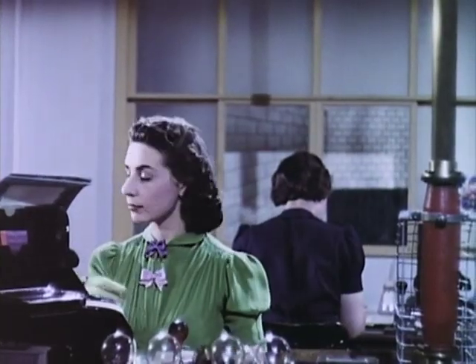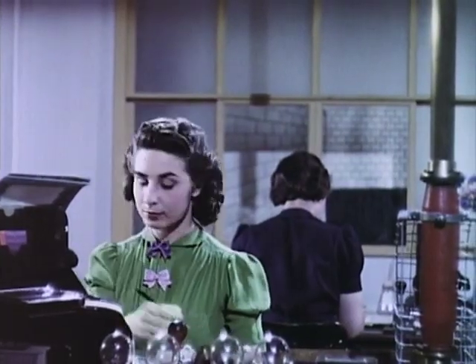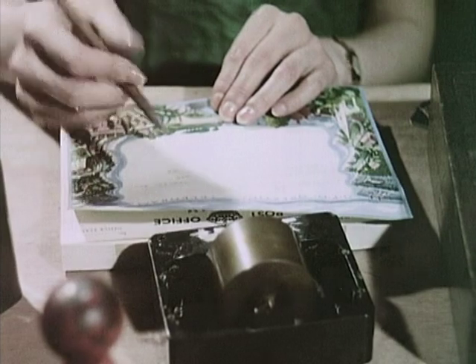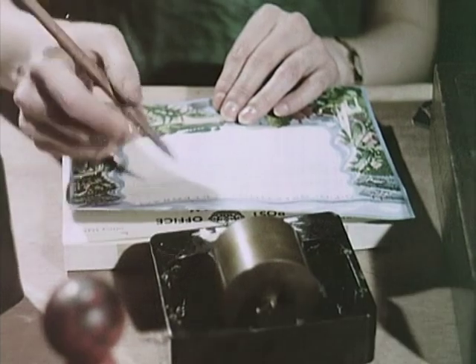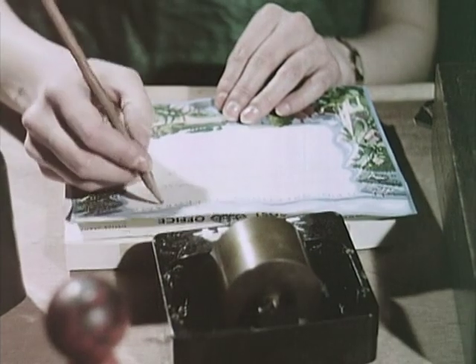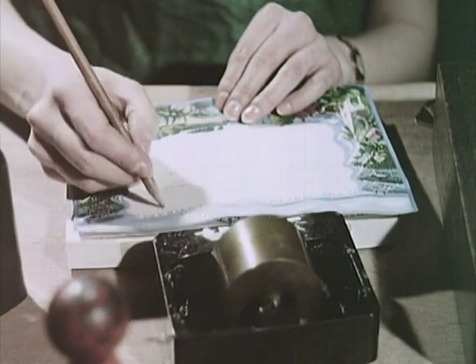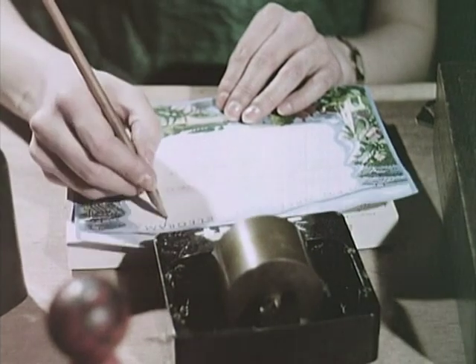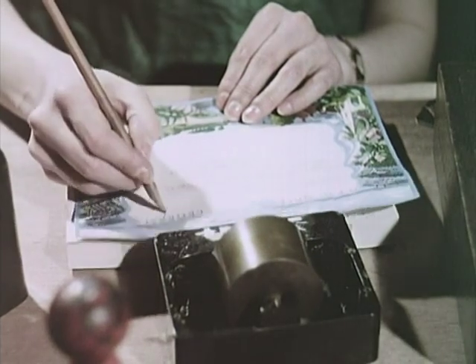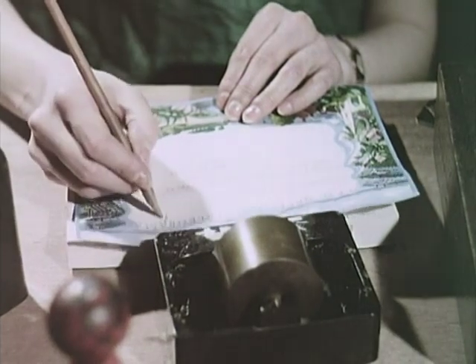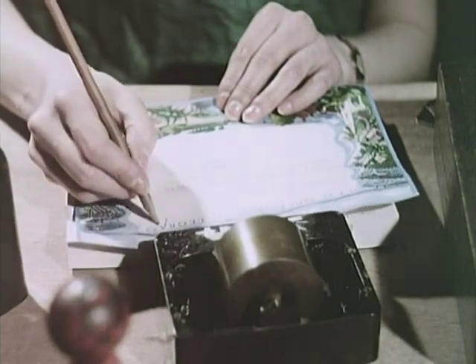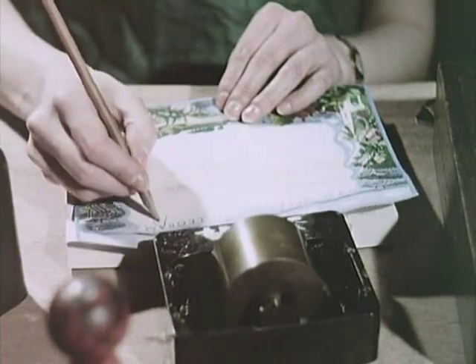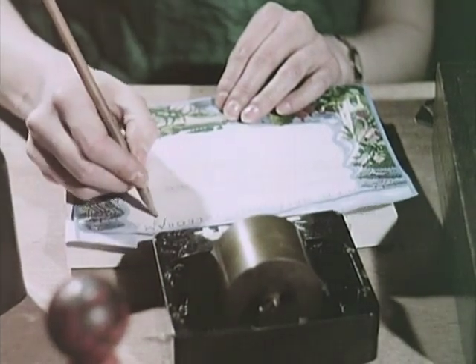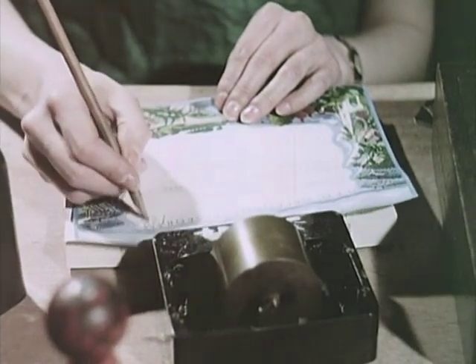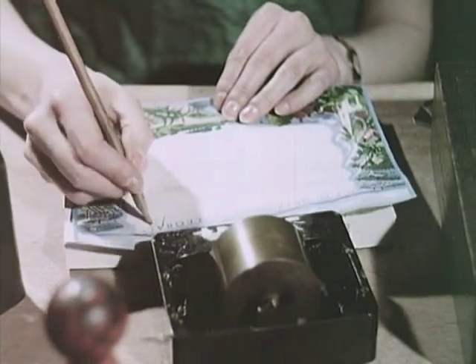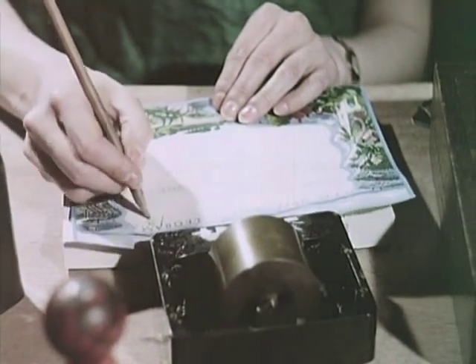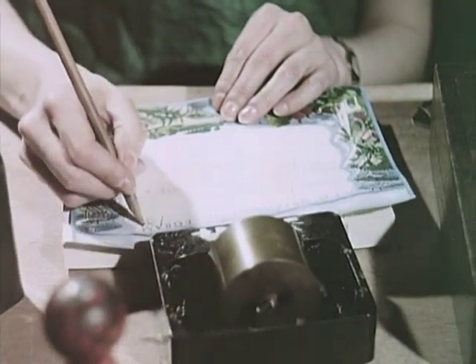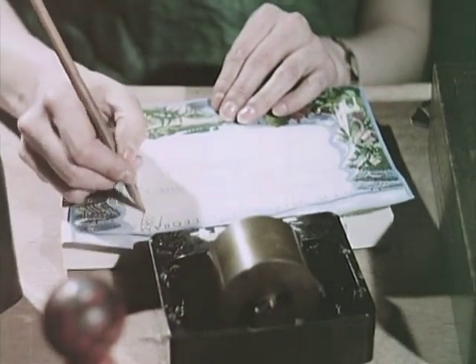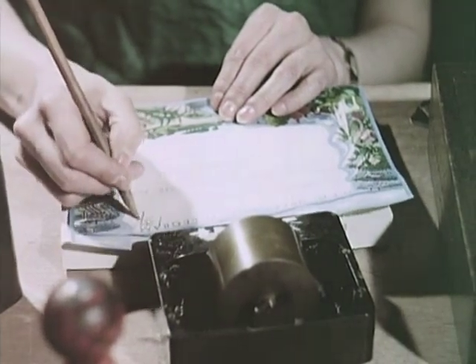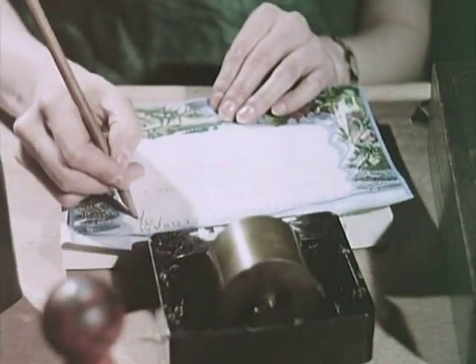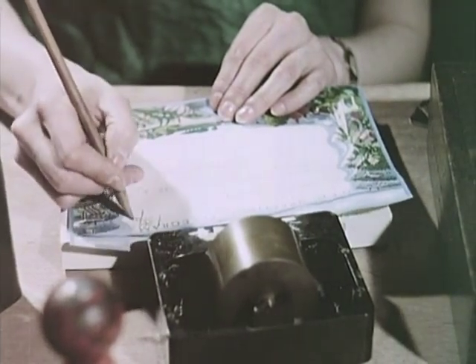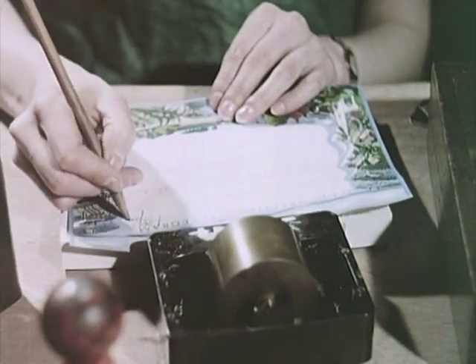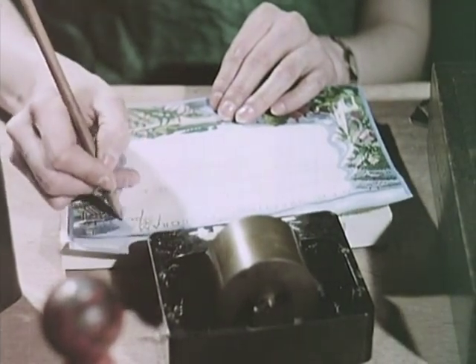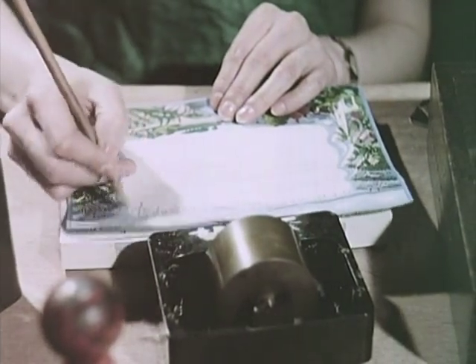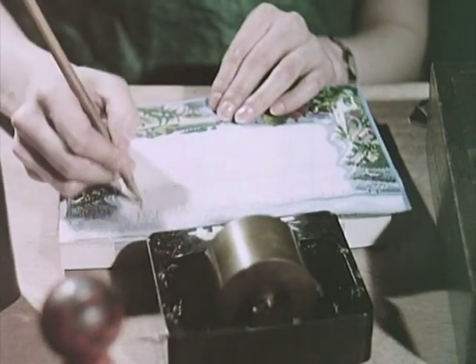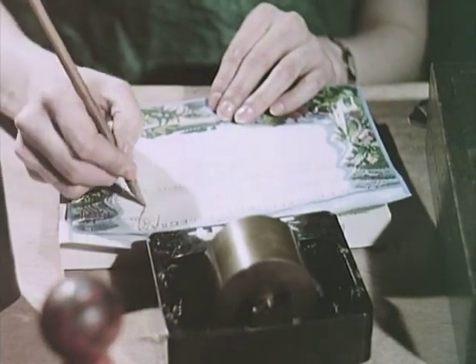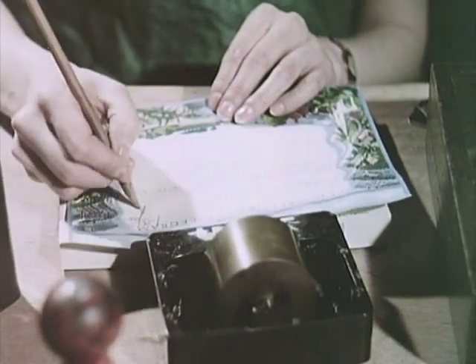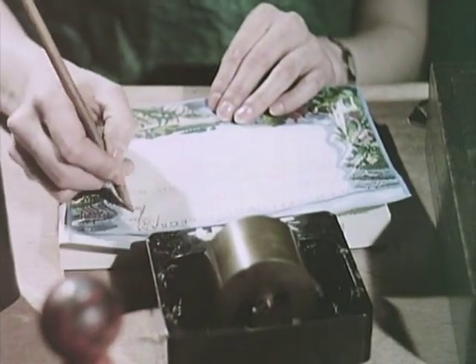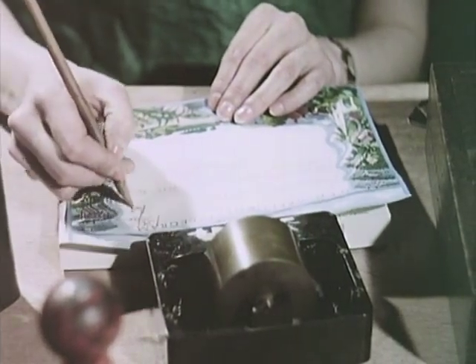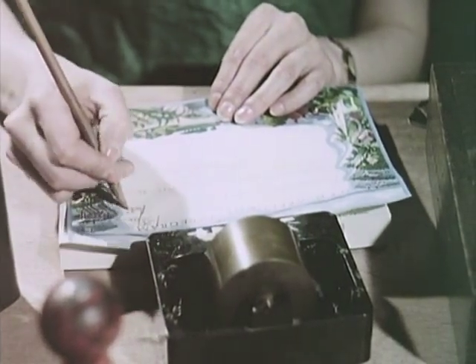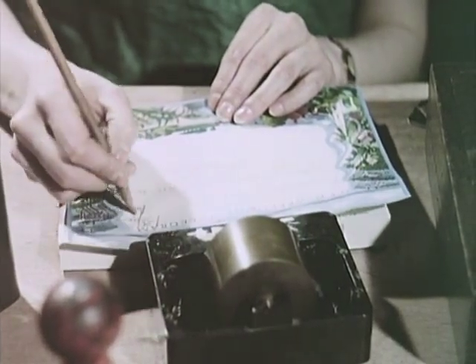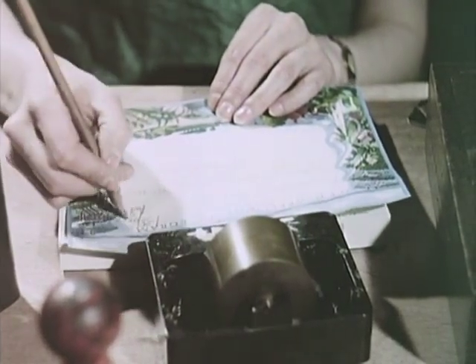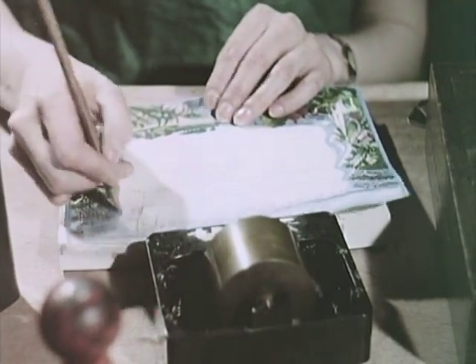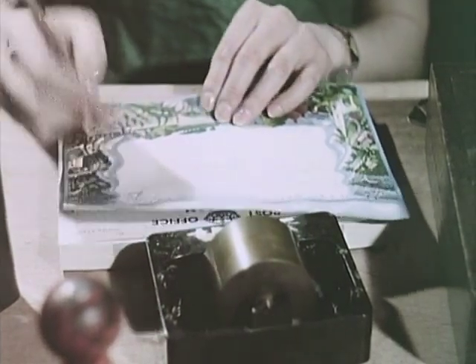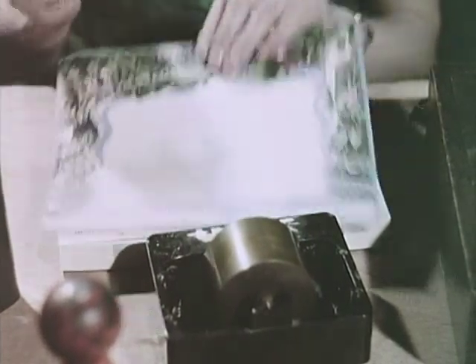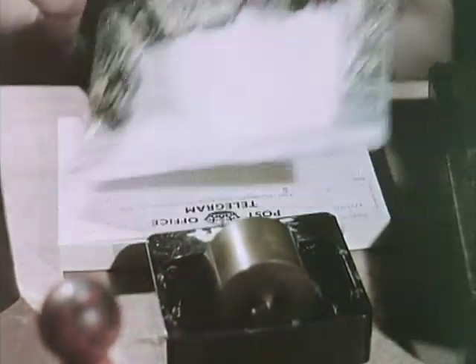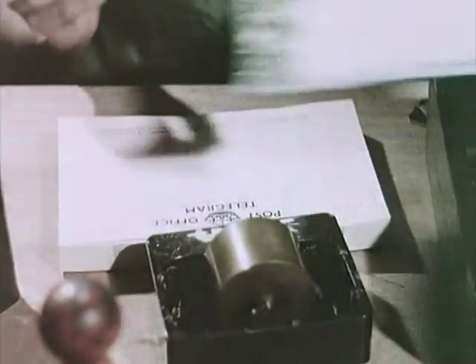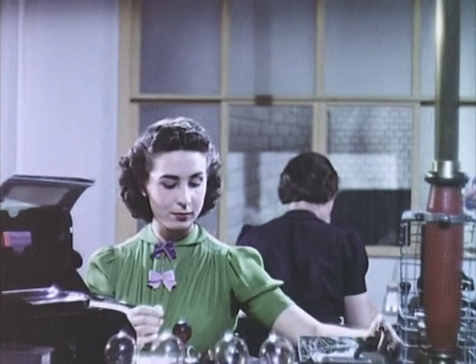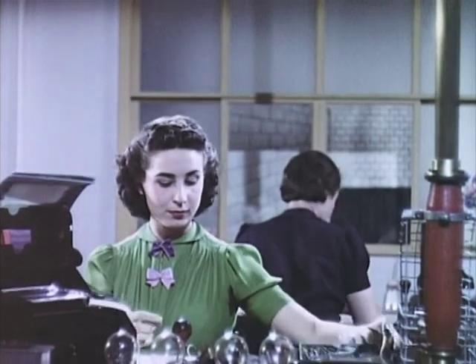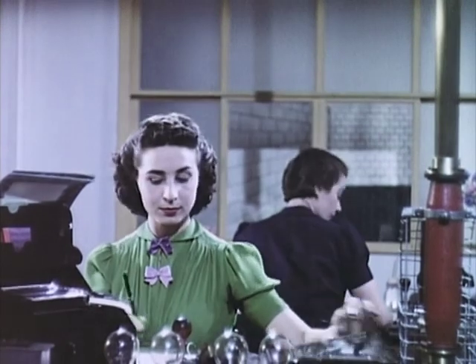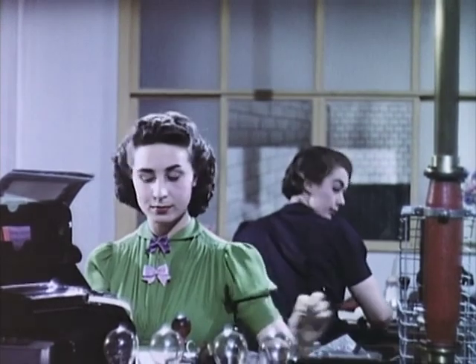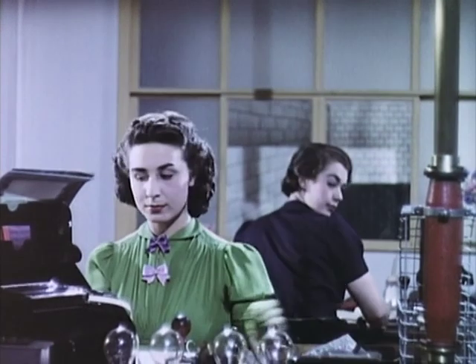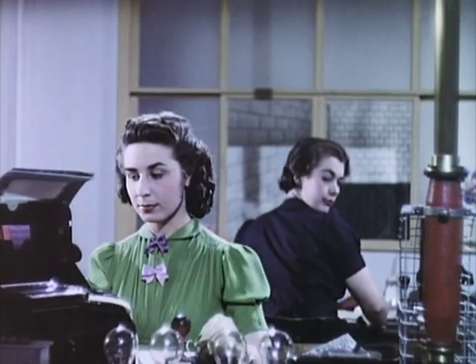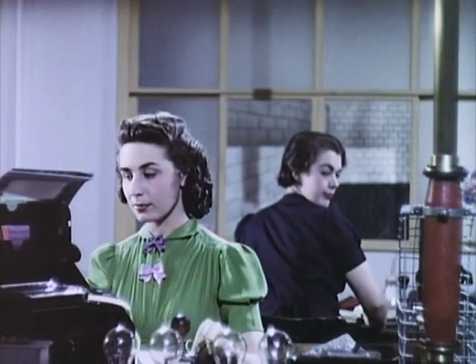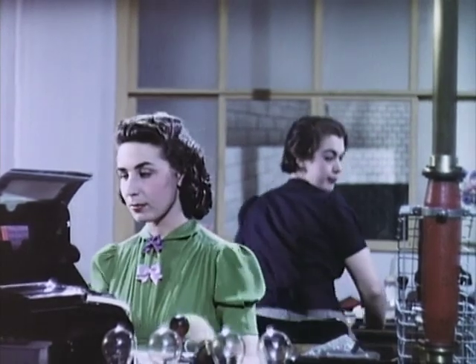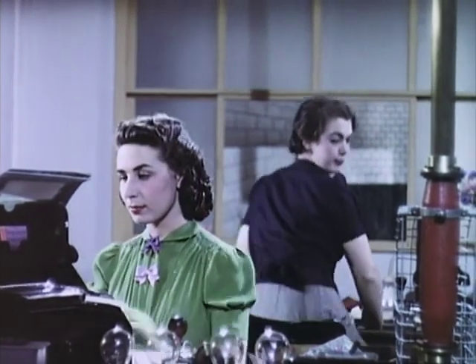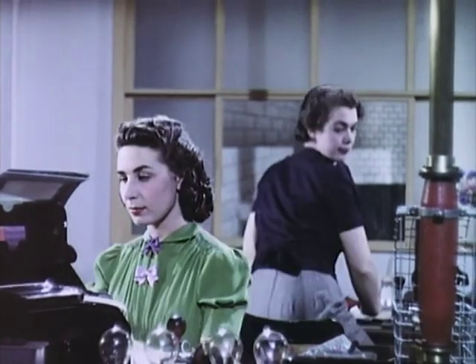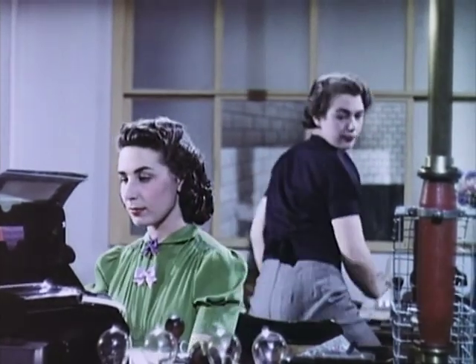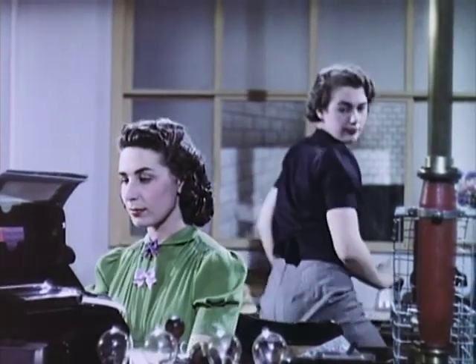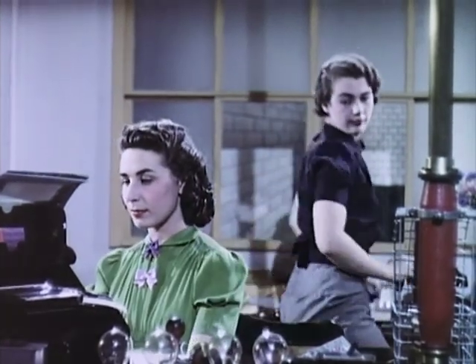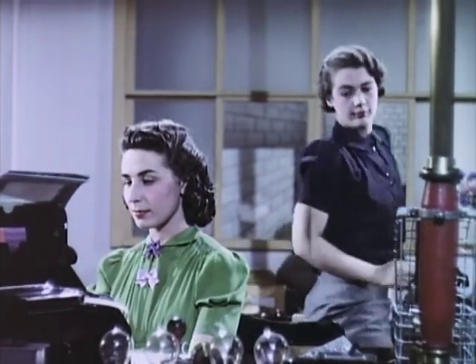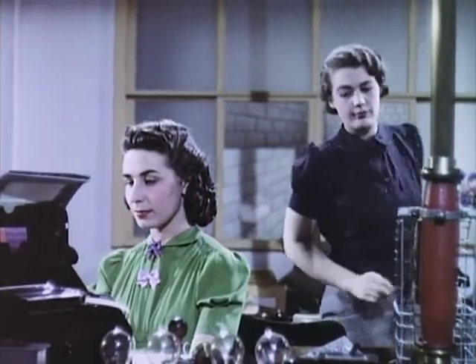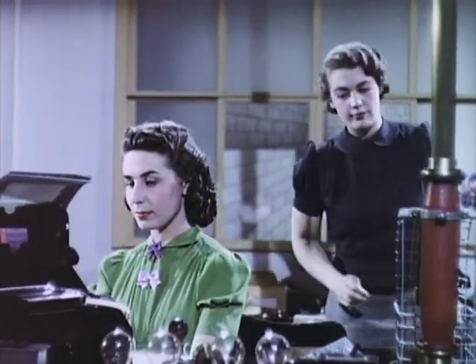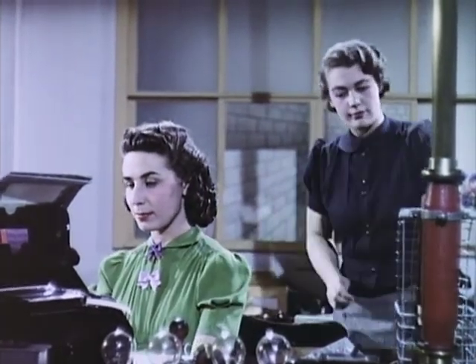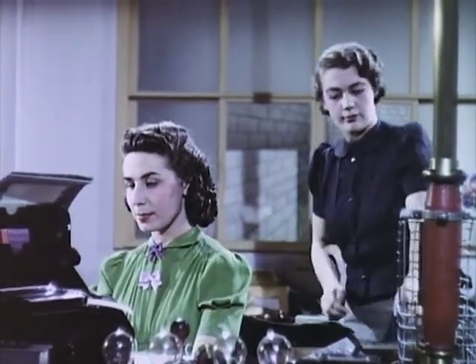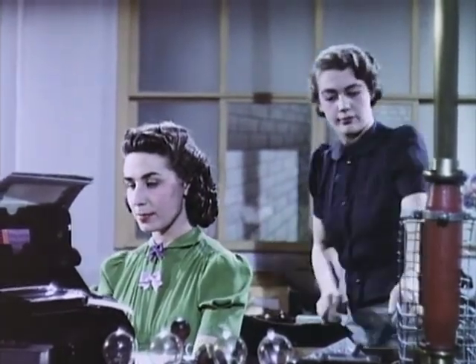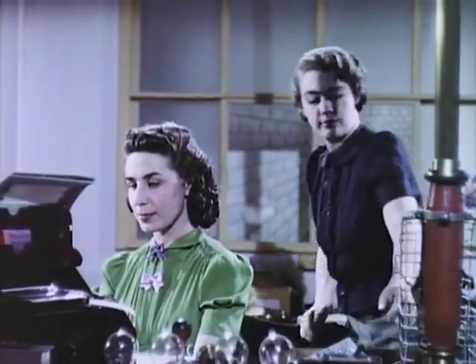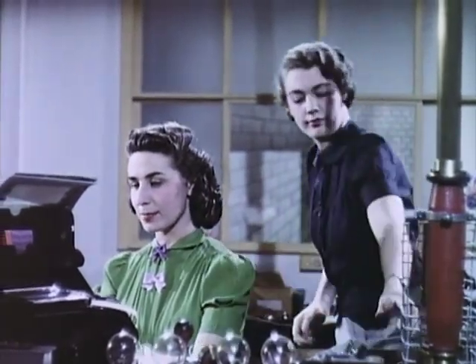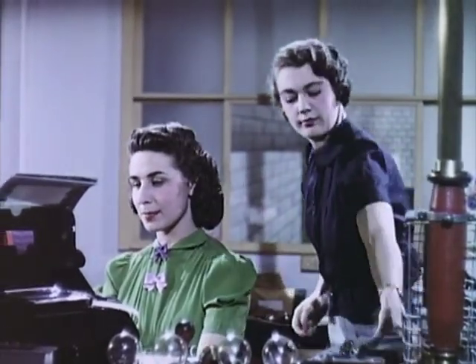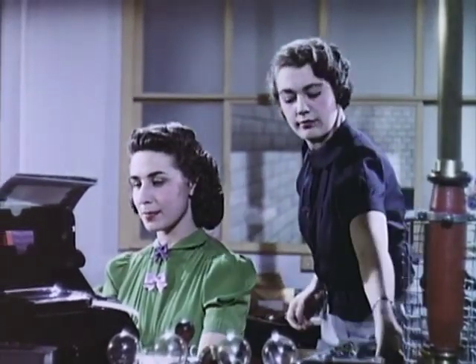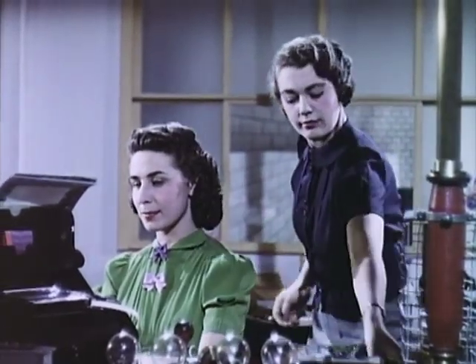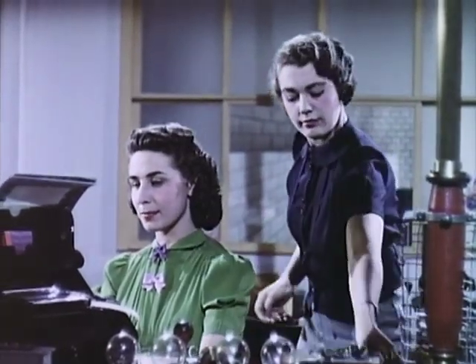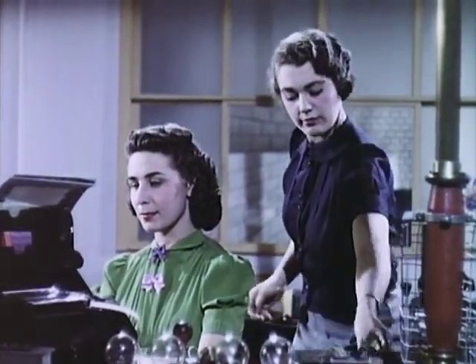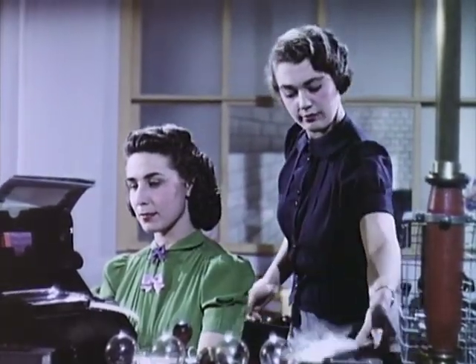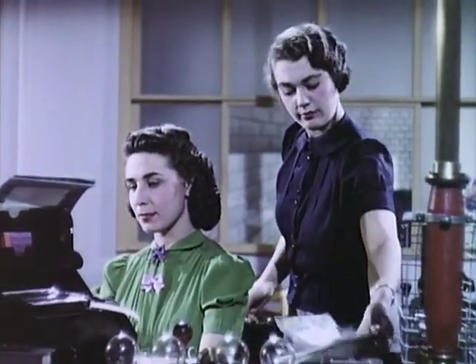One thirty-eight. Ready for dispatch, Doris. Eight minutes since it was handed in.